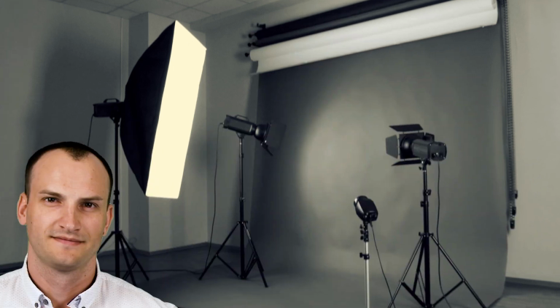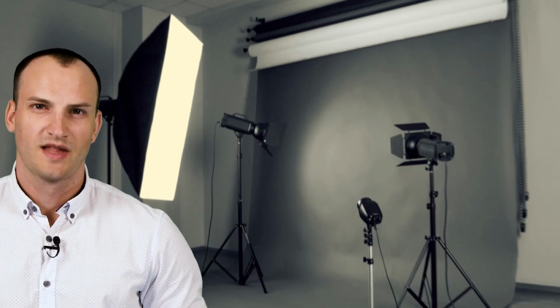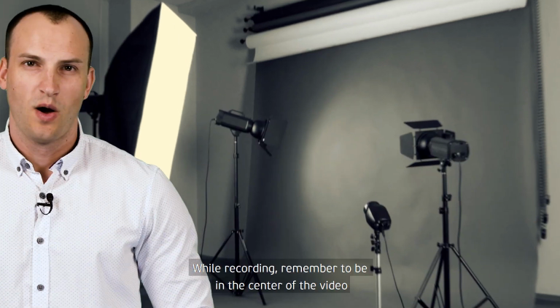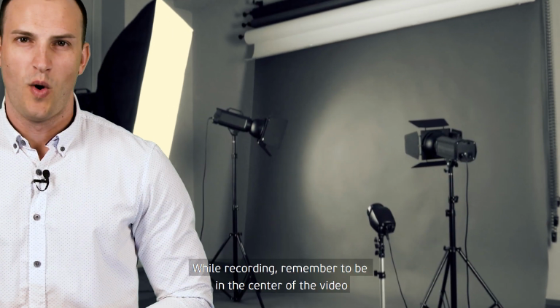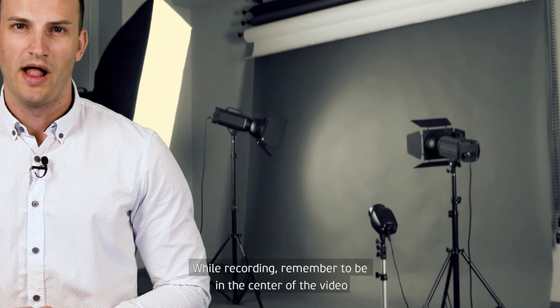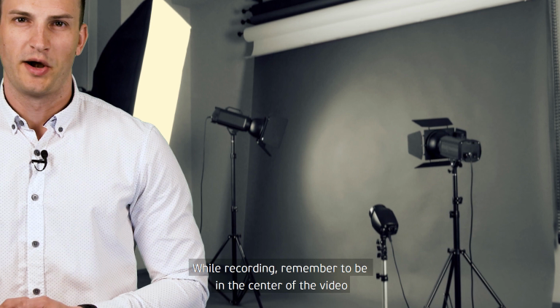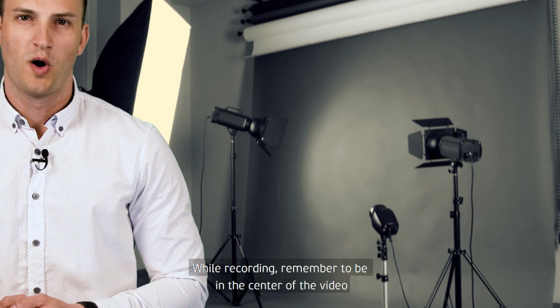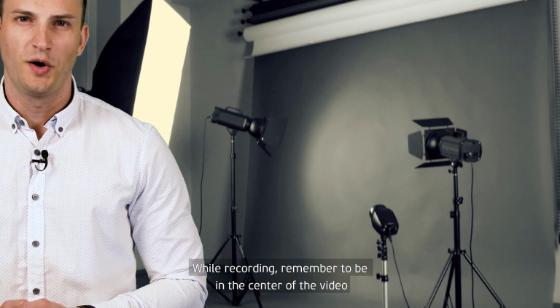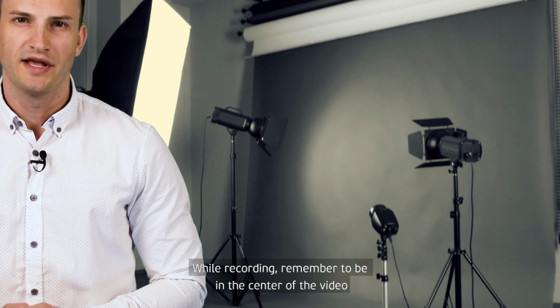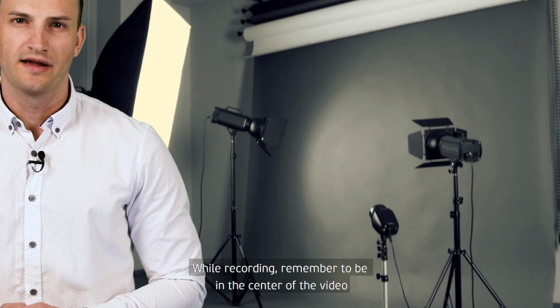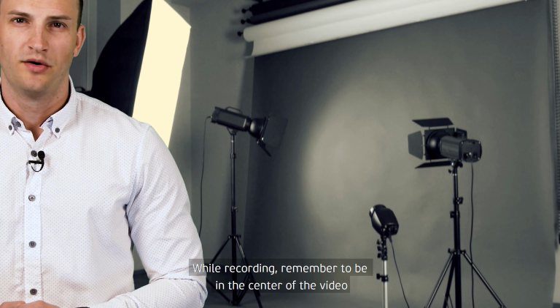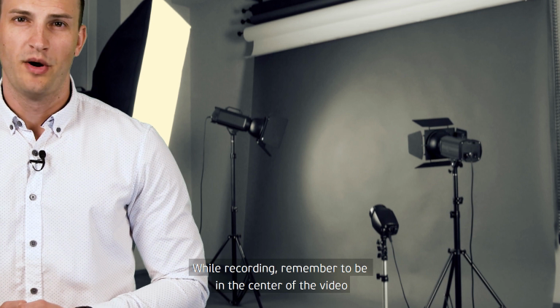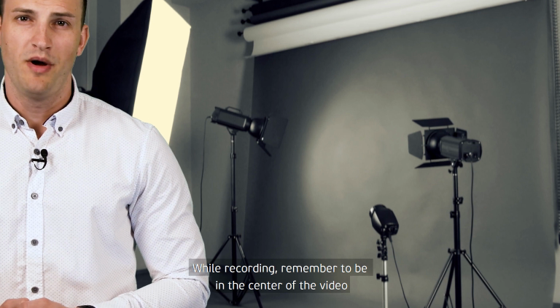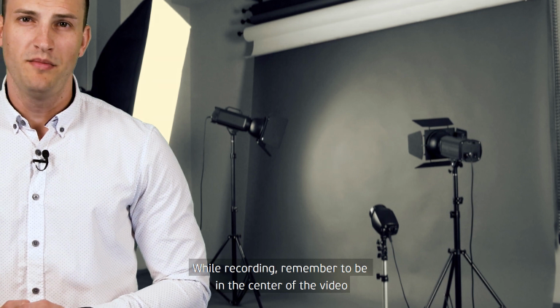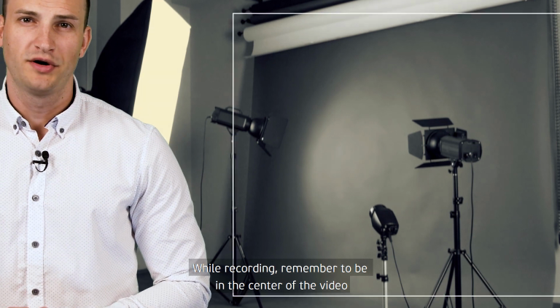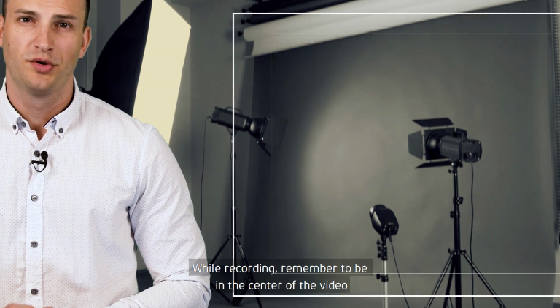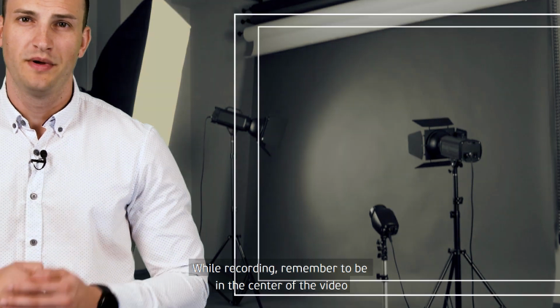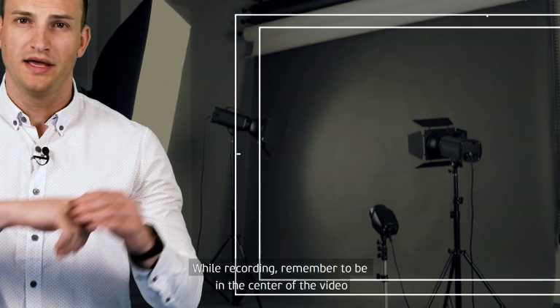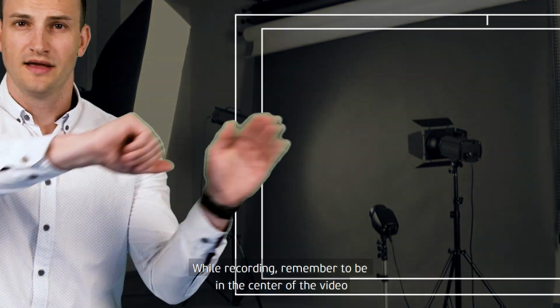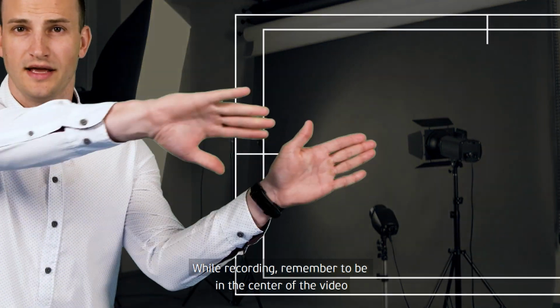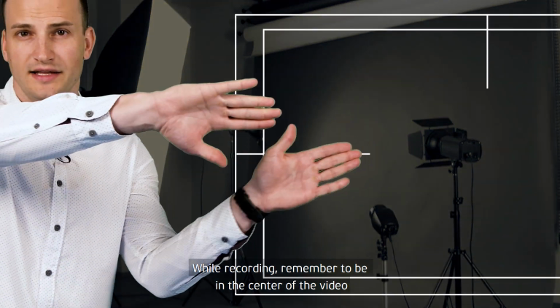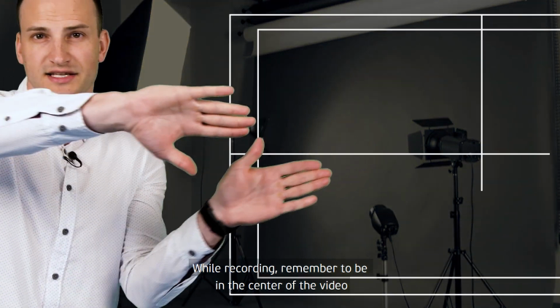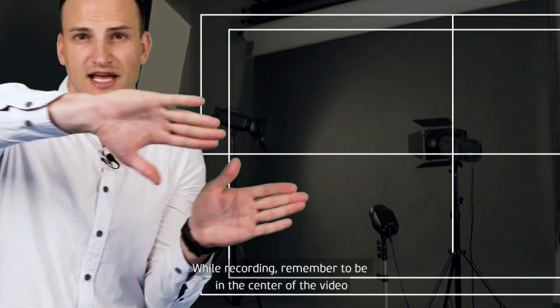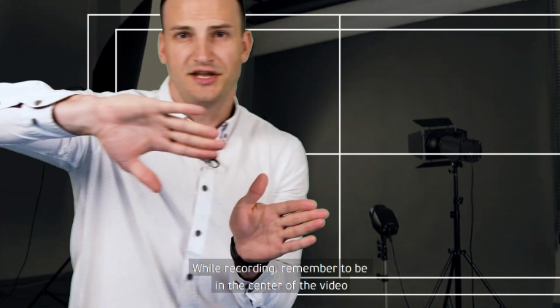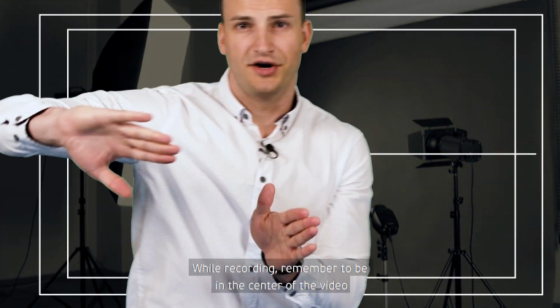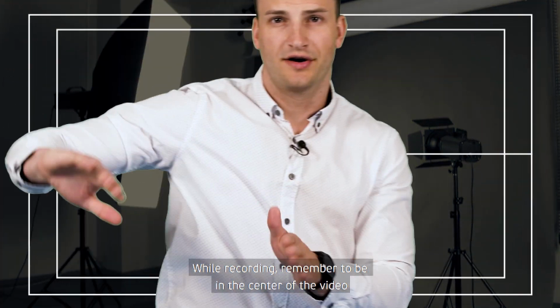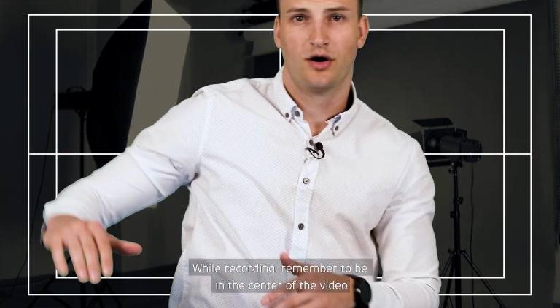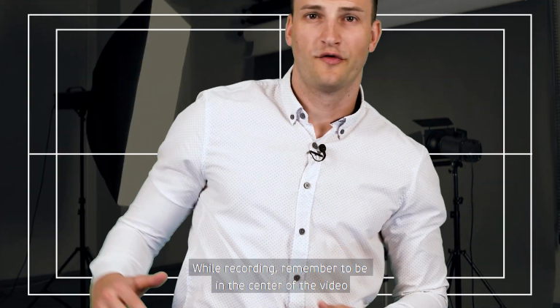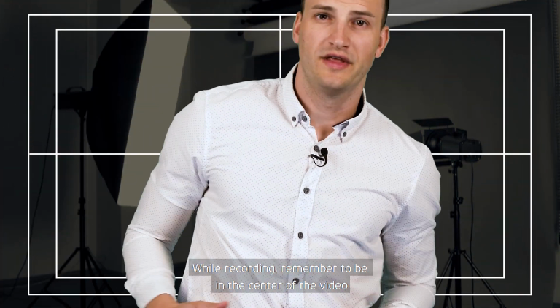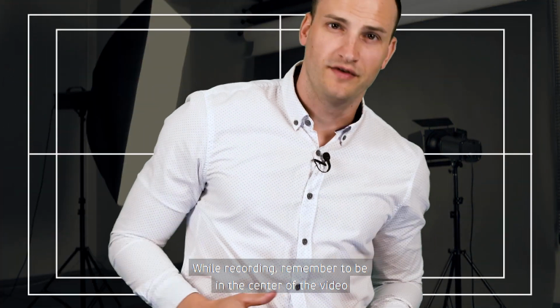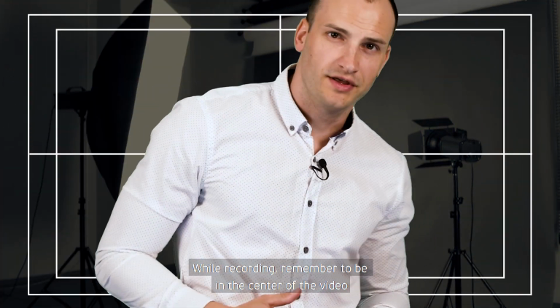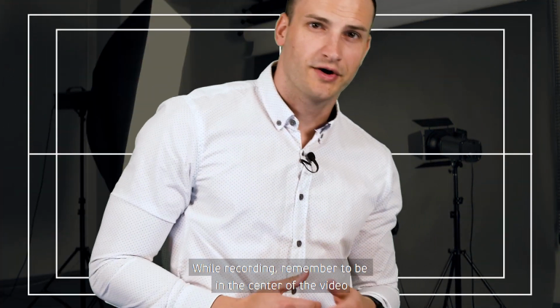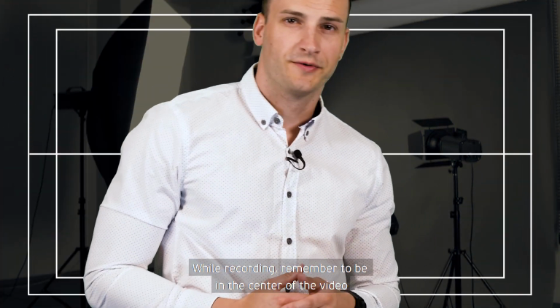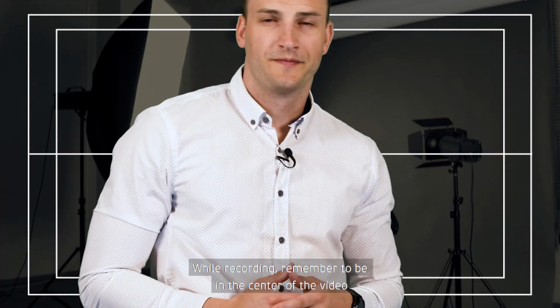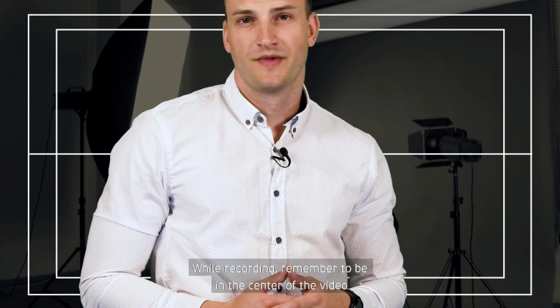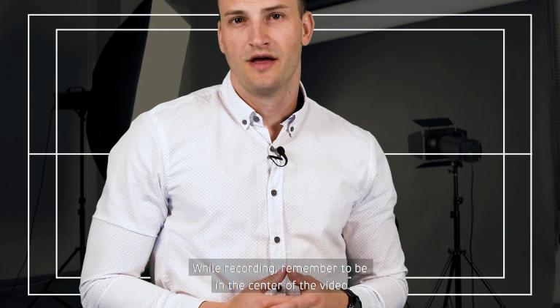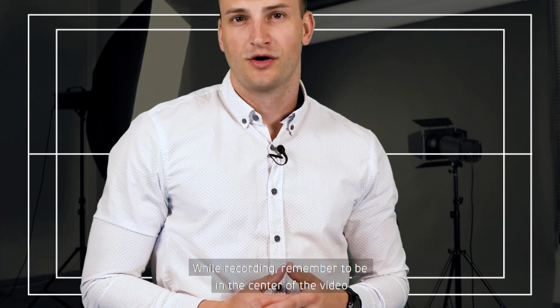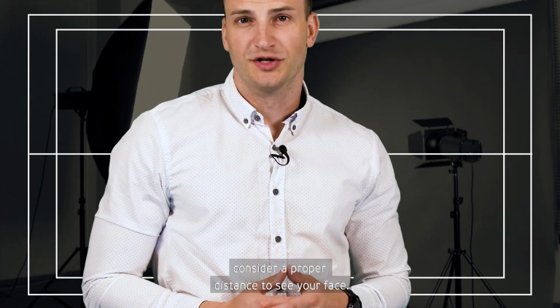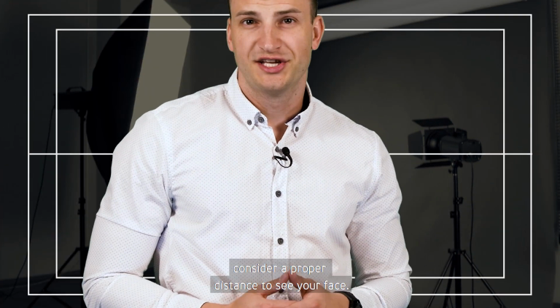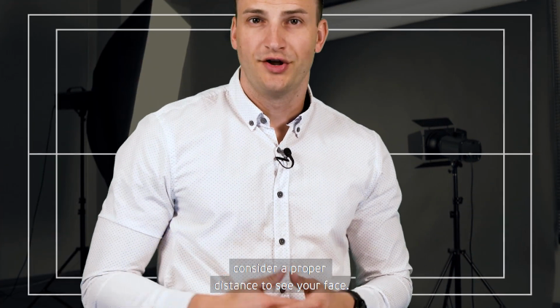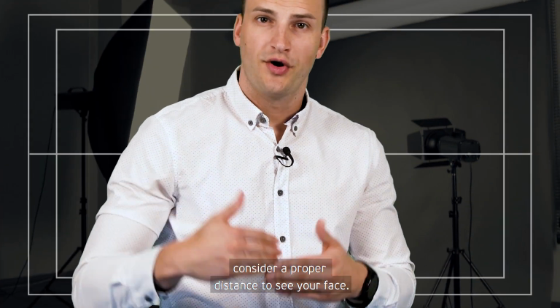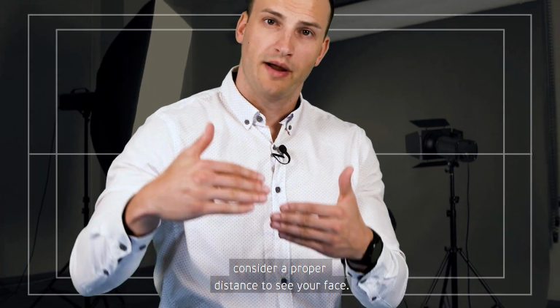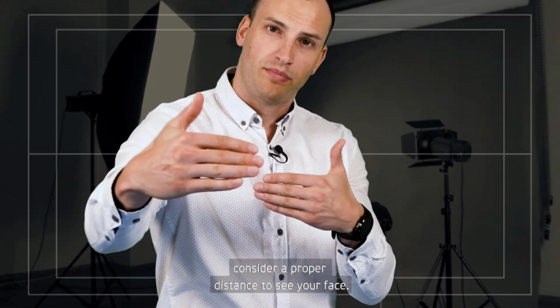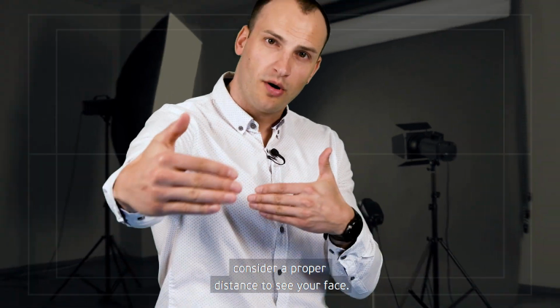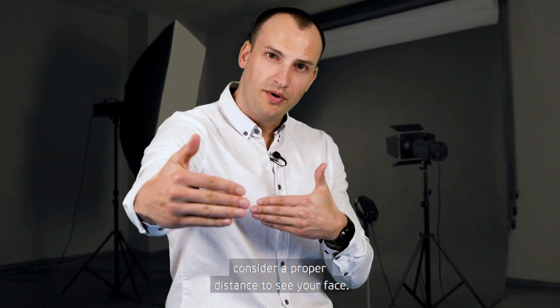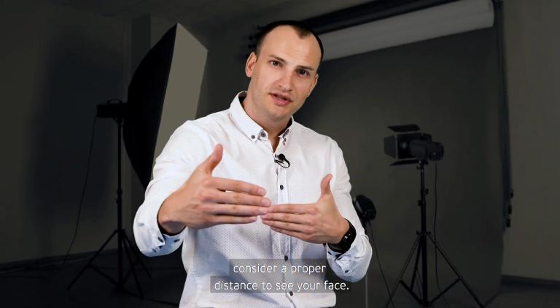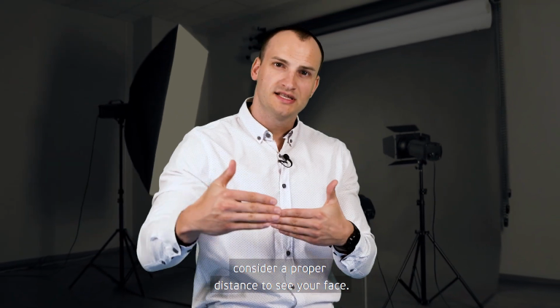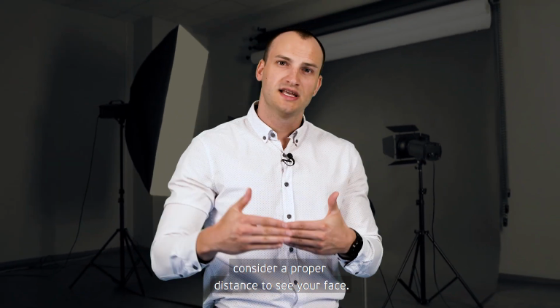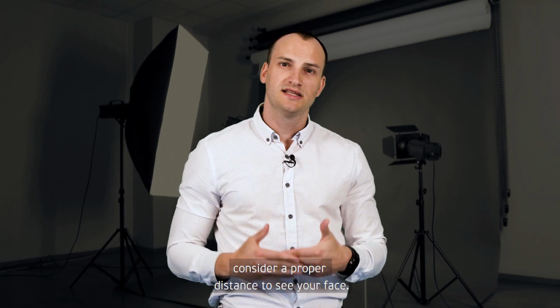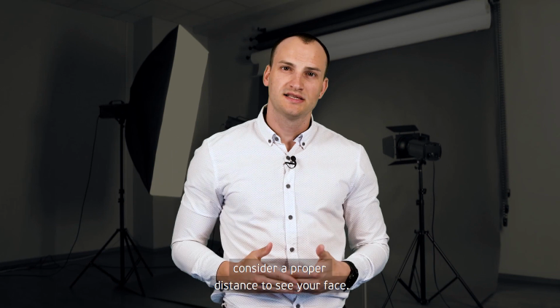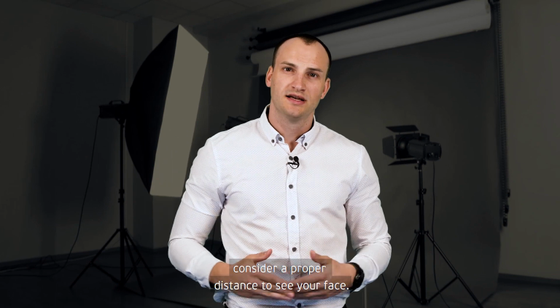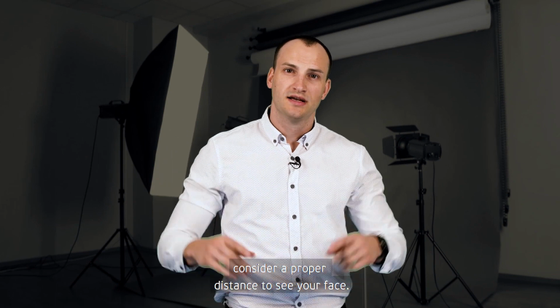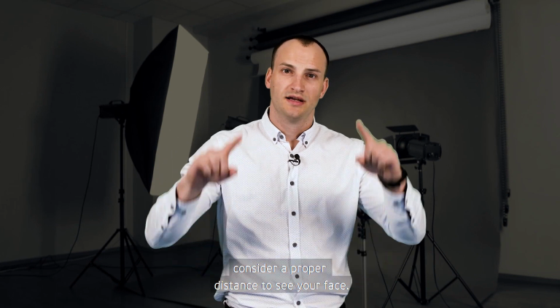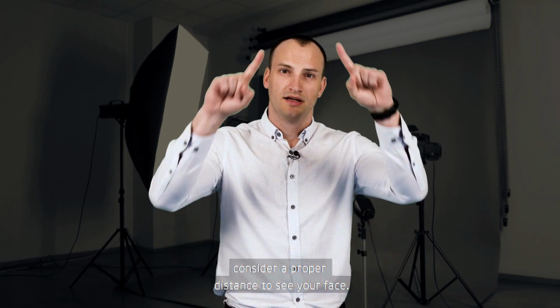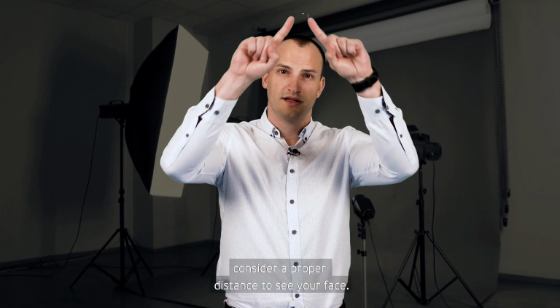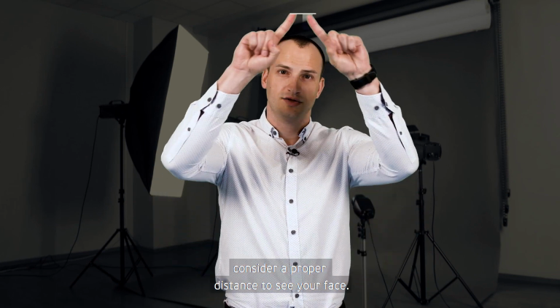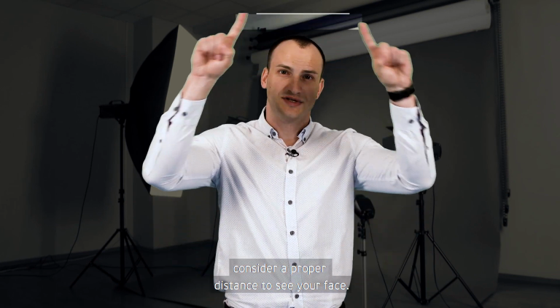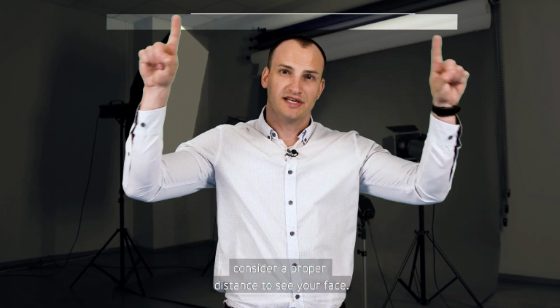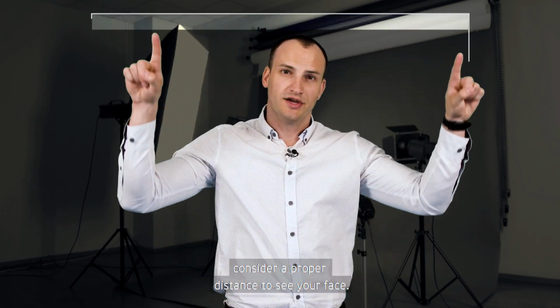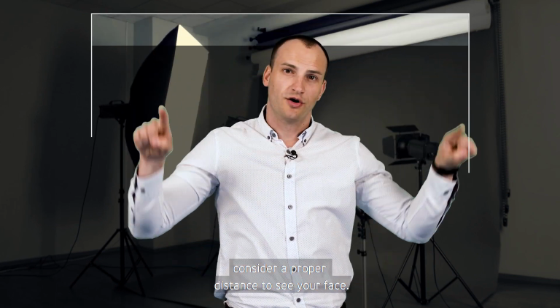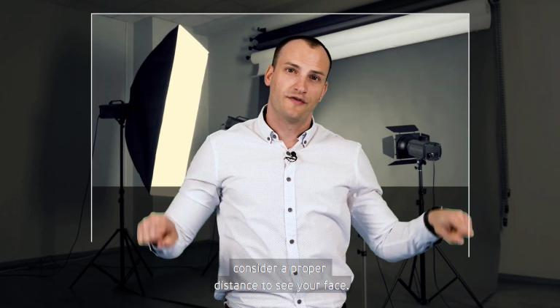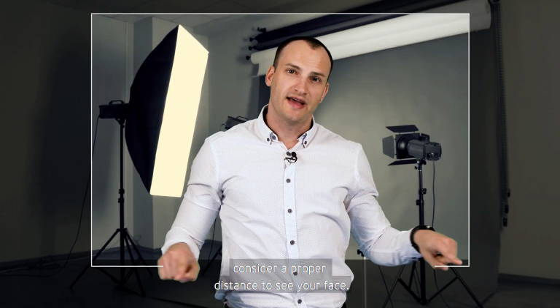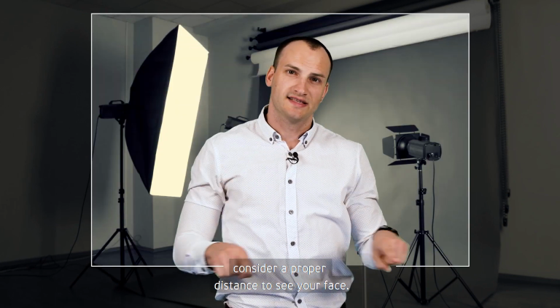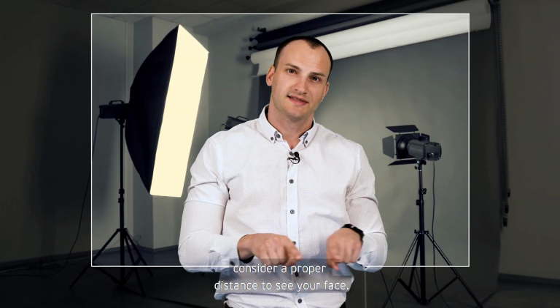While recording, remember to be in the center of the video. Consider a proper distance so your face is clearly visible.